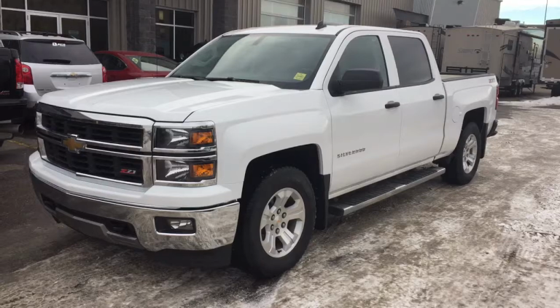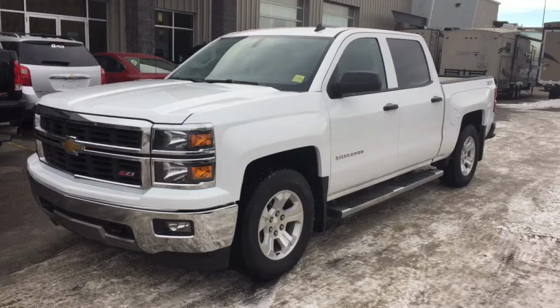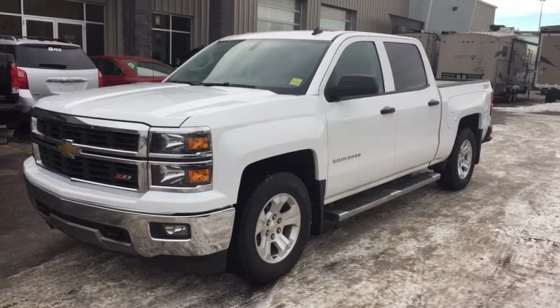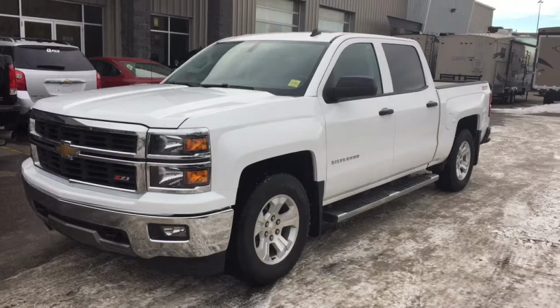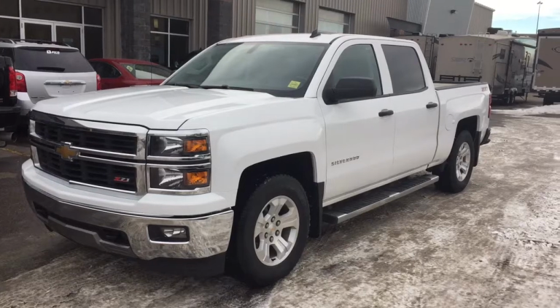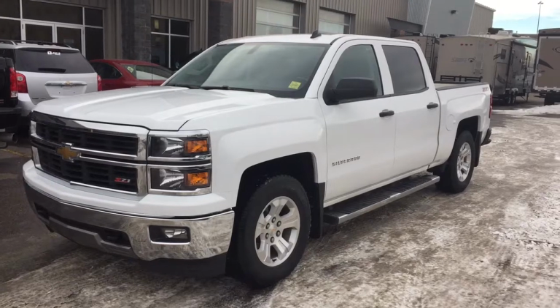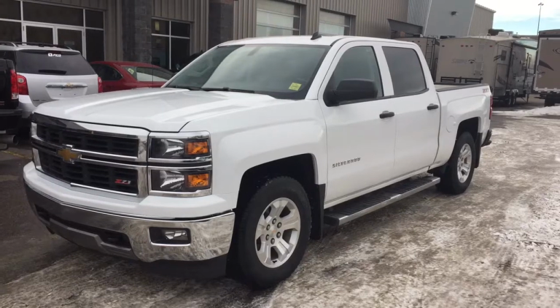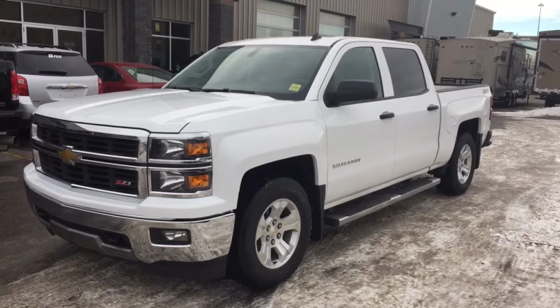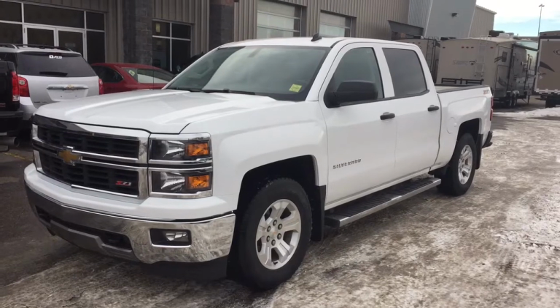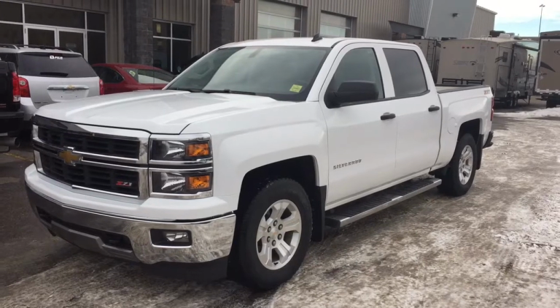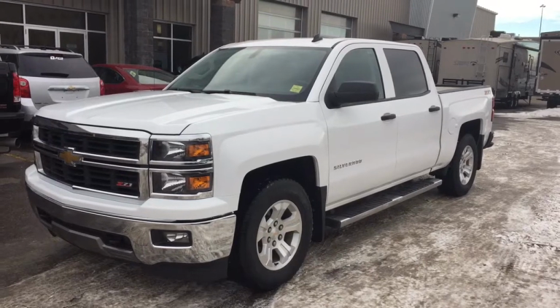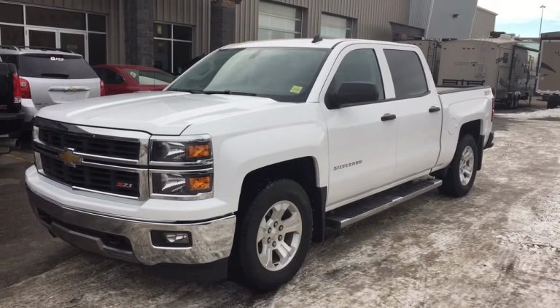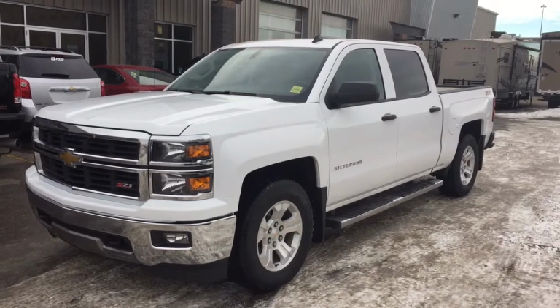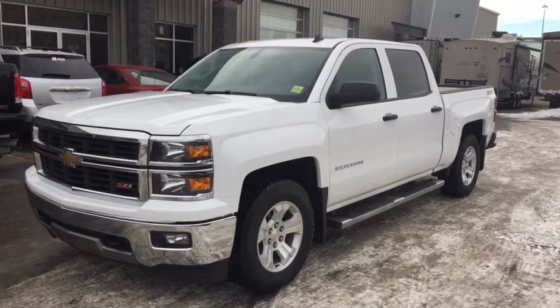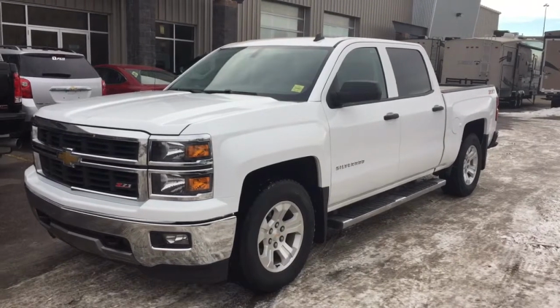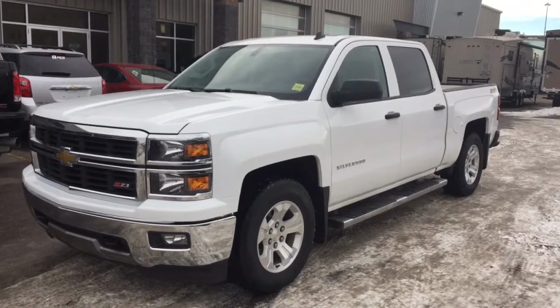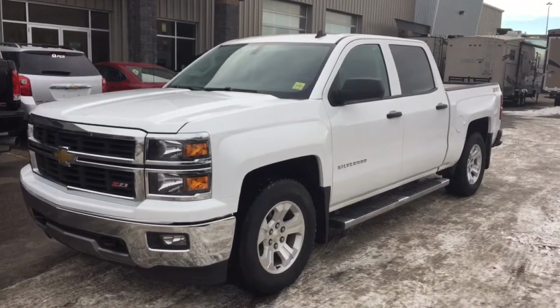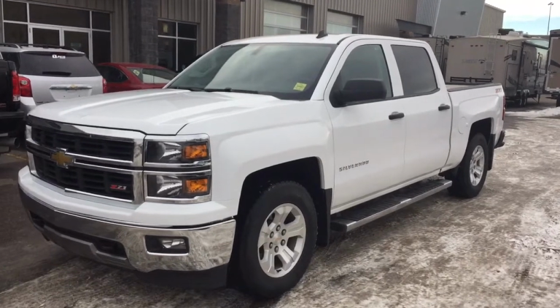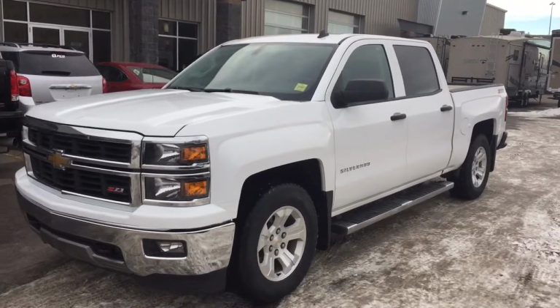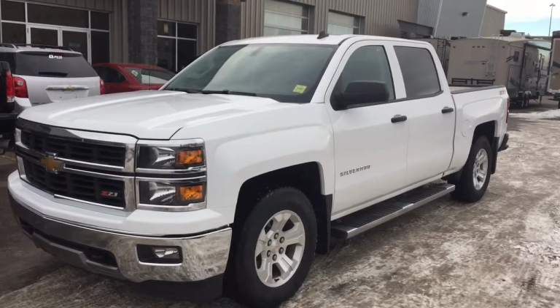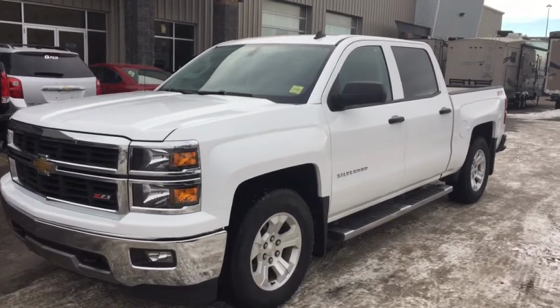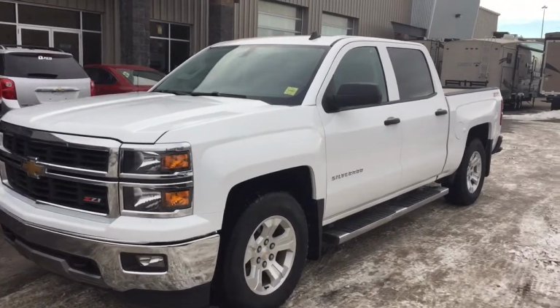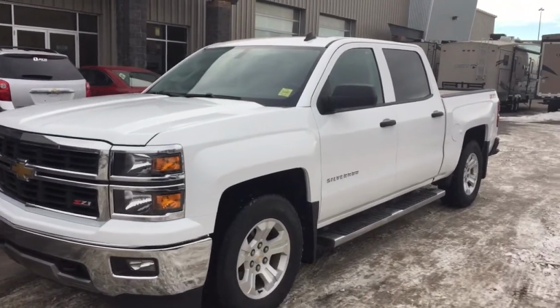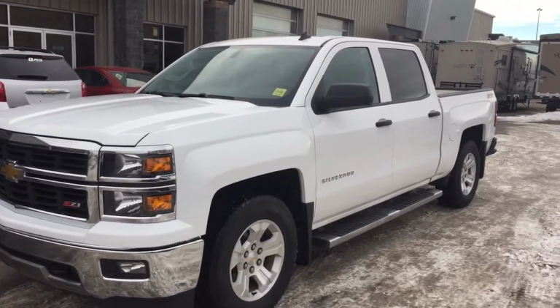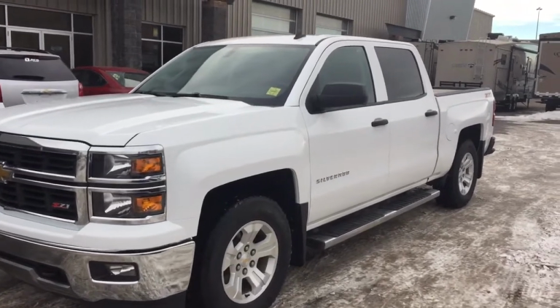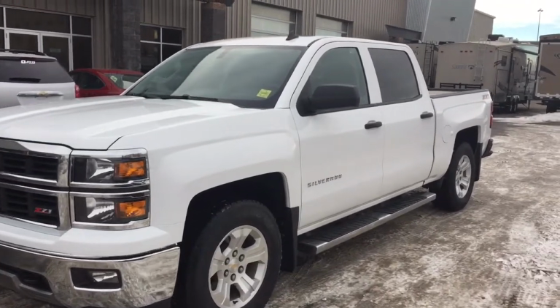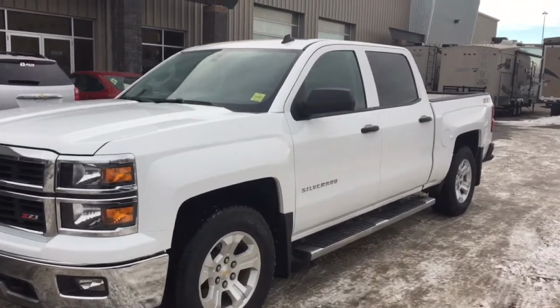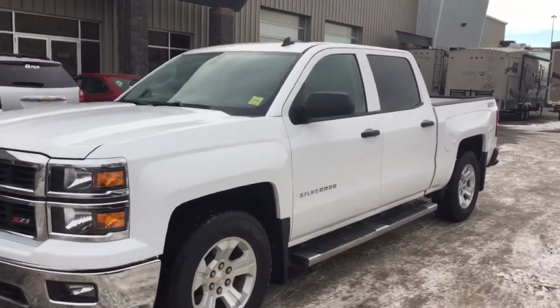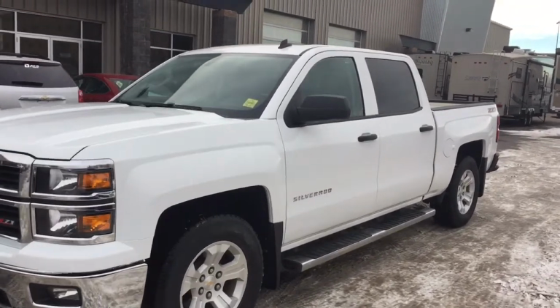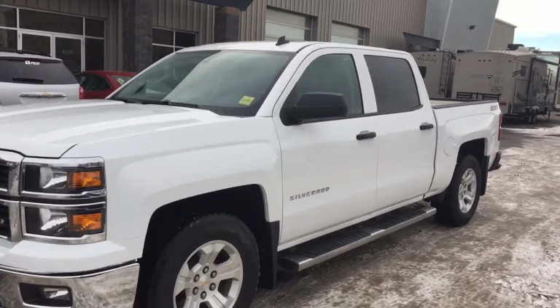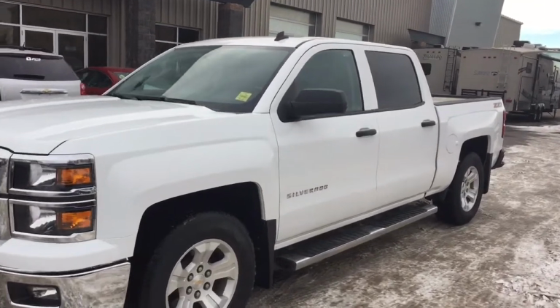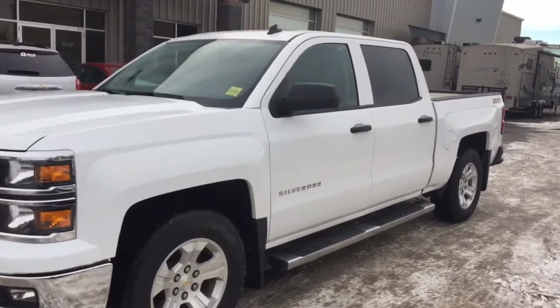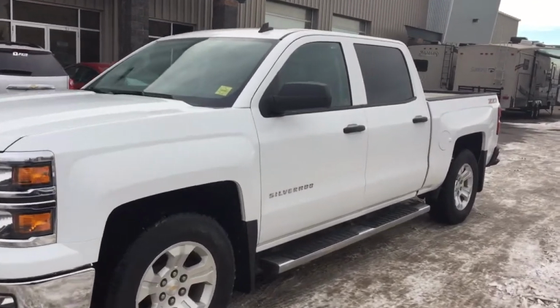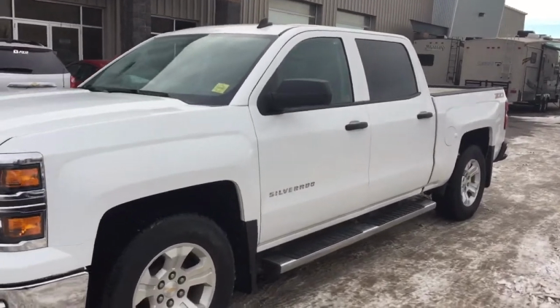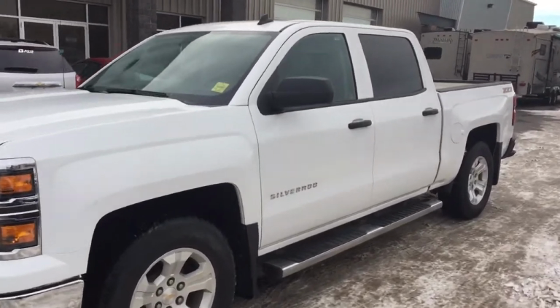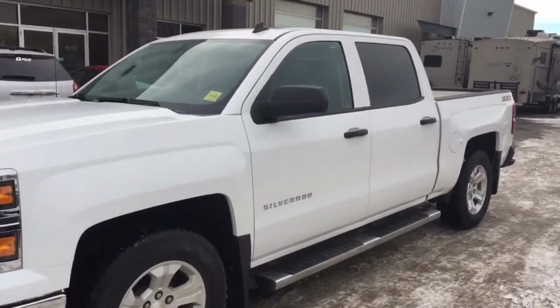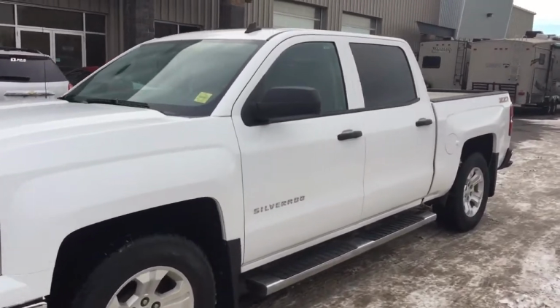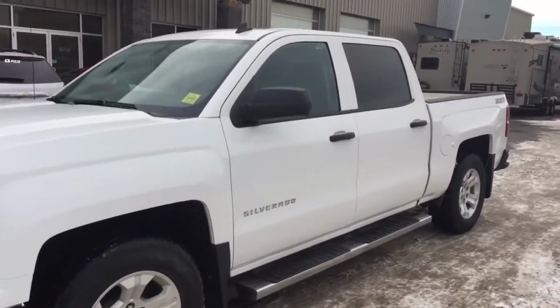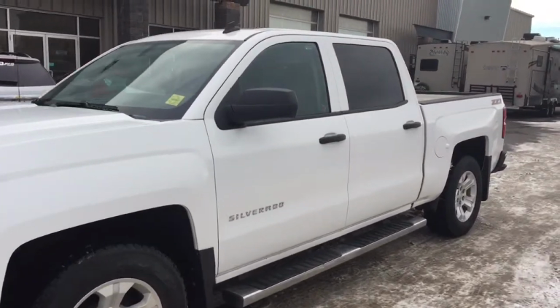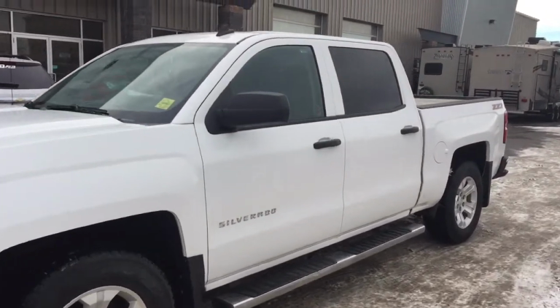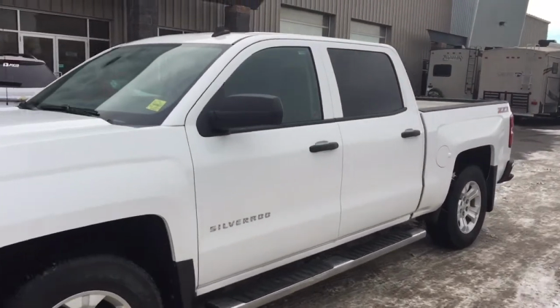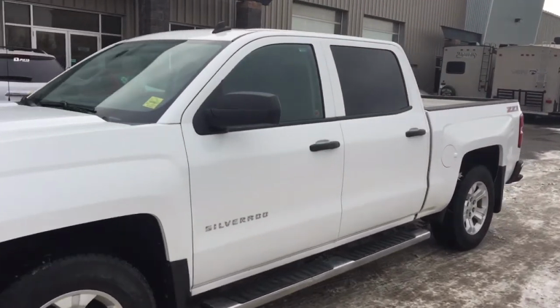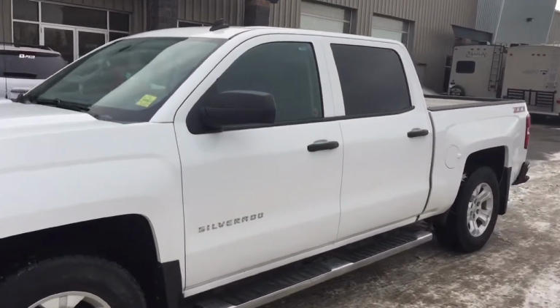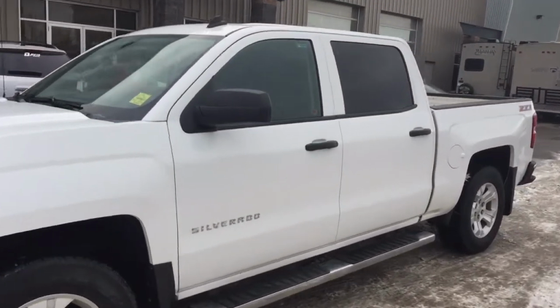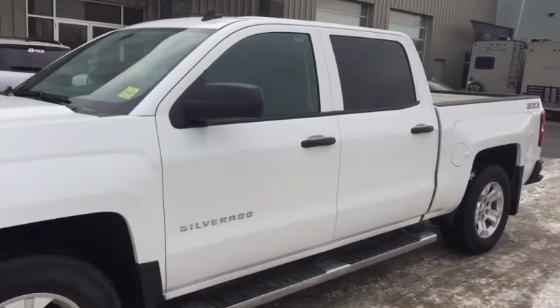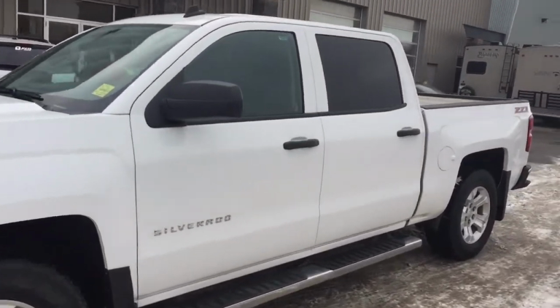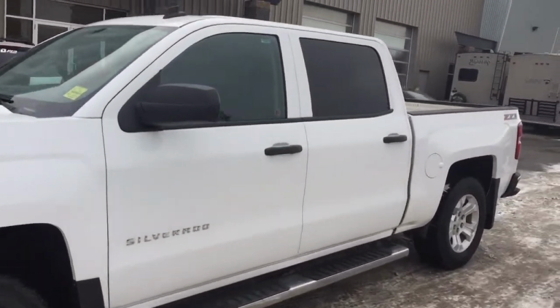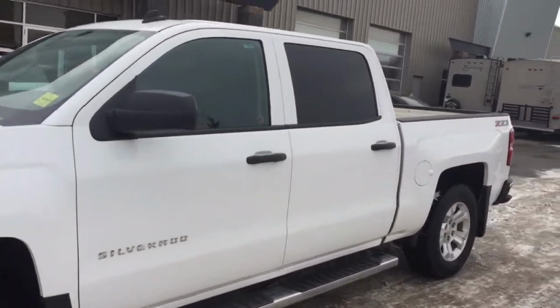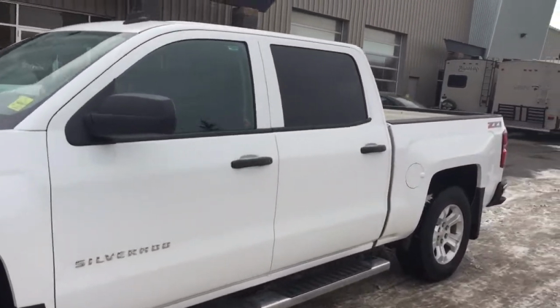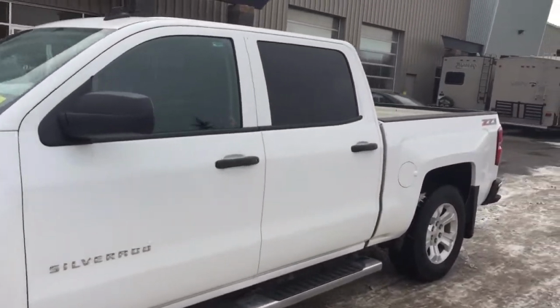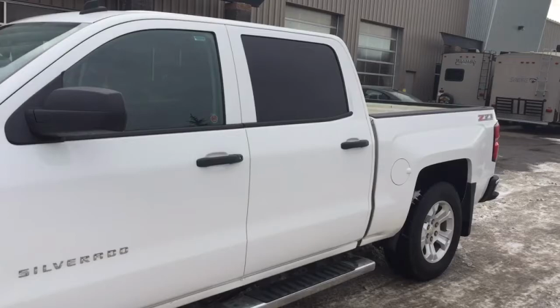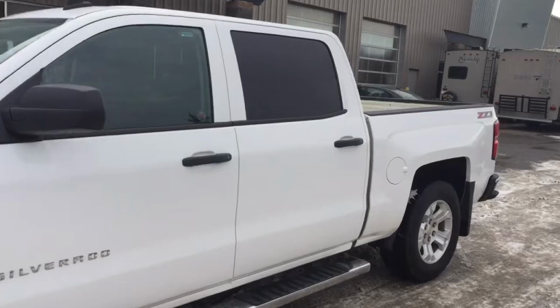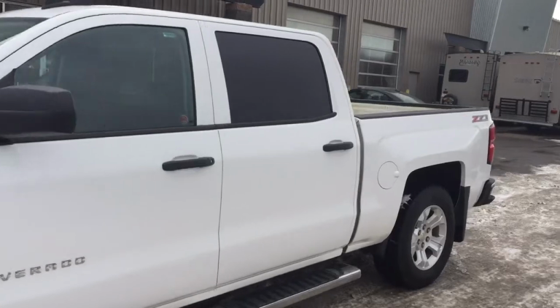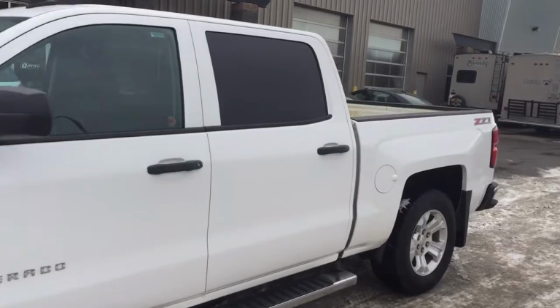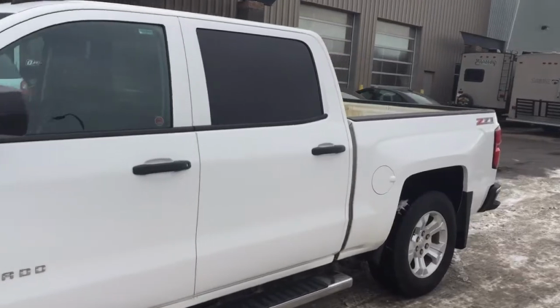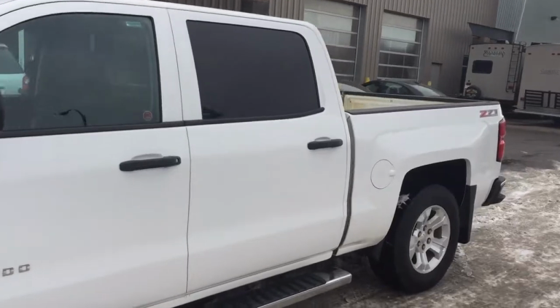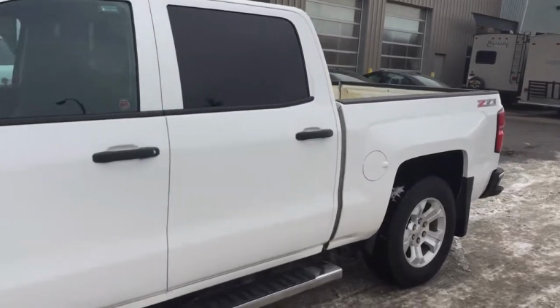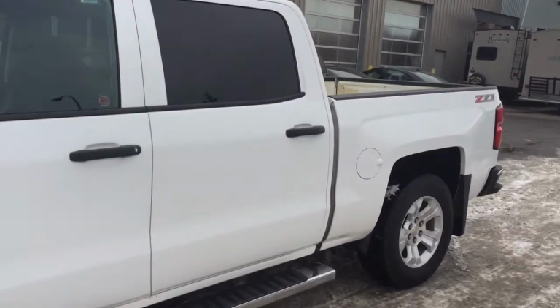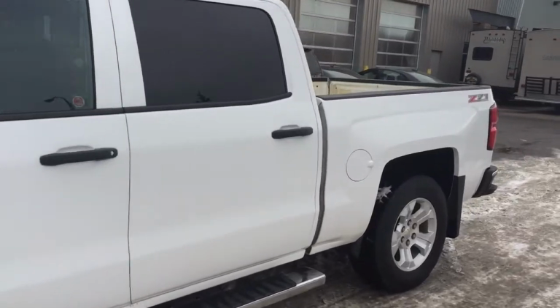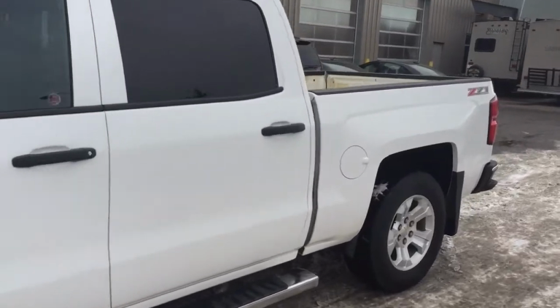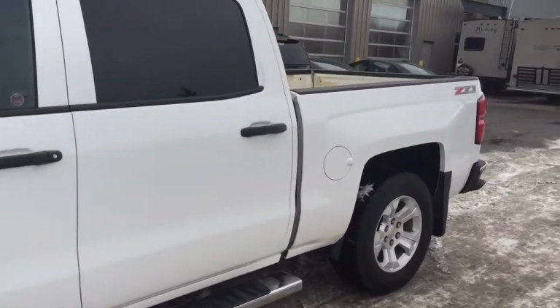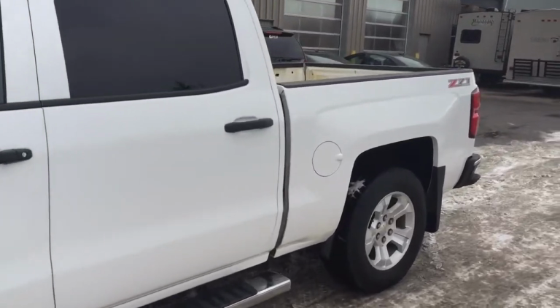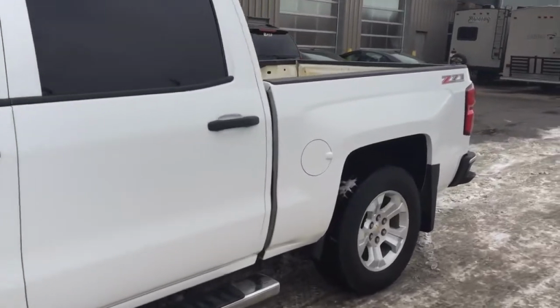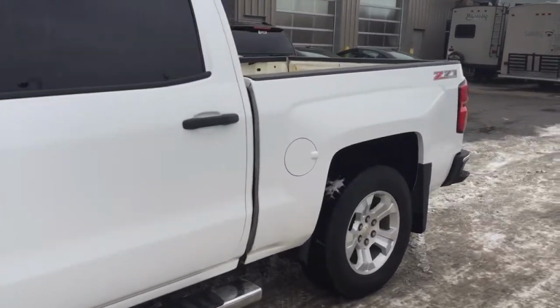Welcome to Davis Chevrolet. This is a pre-owned 2014 Chevrolet Silverado in the color white.